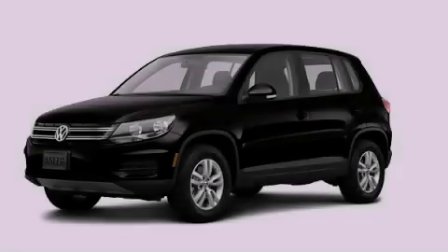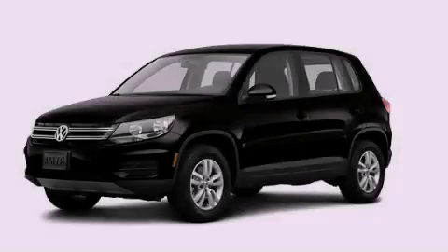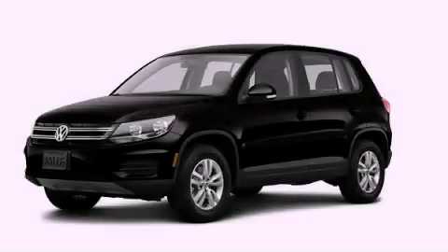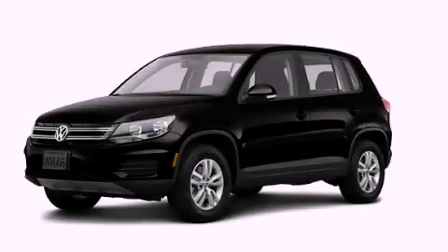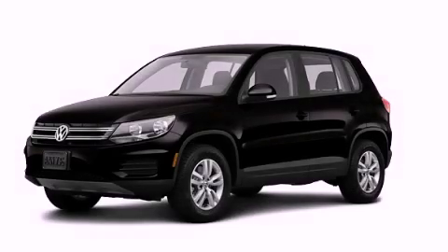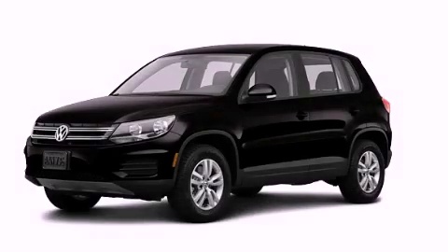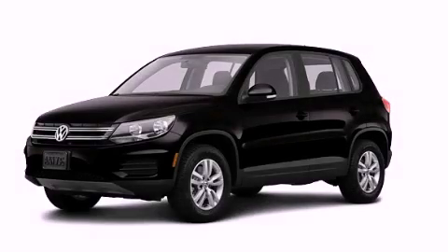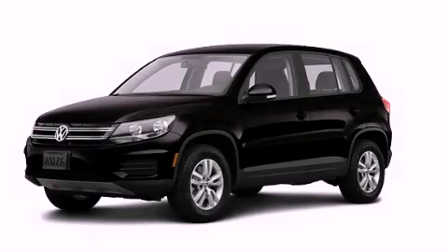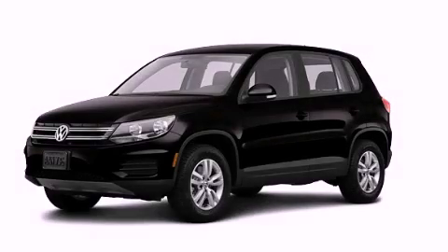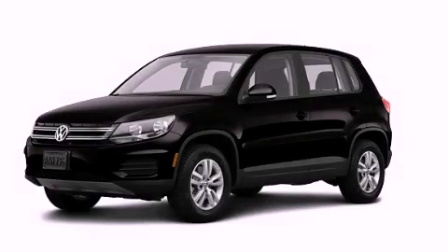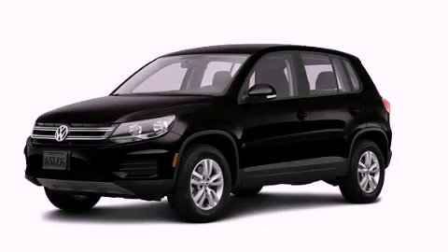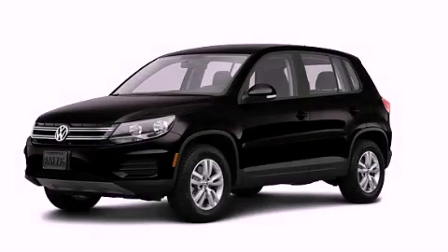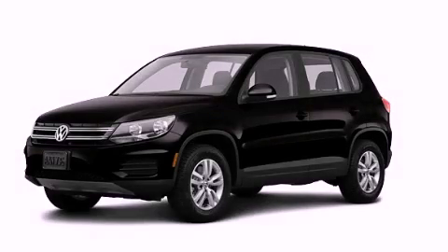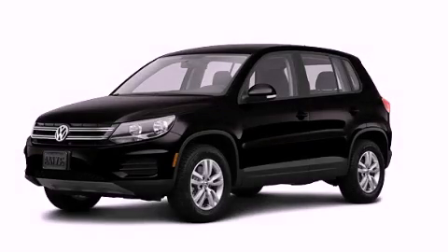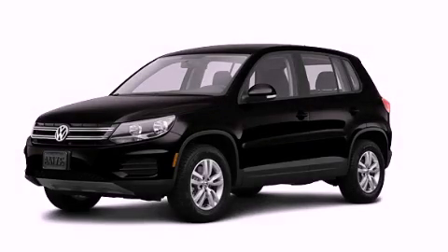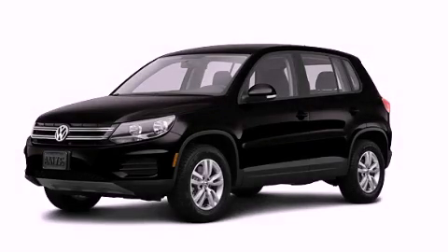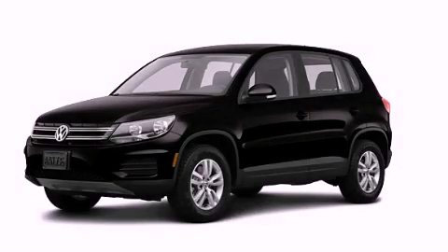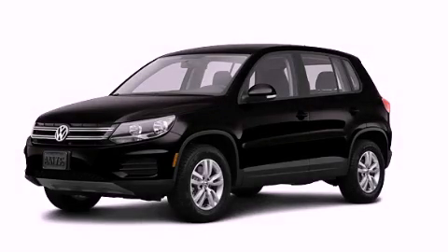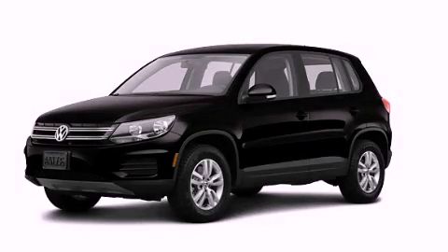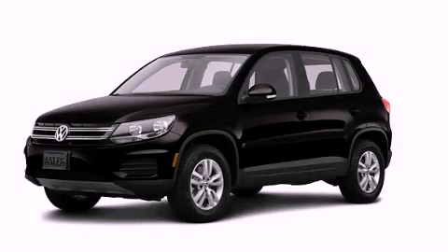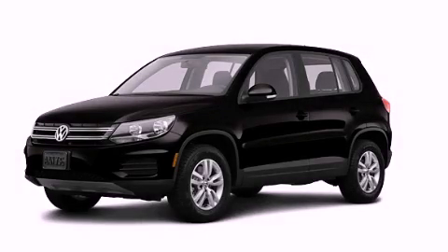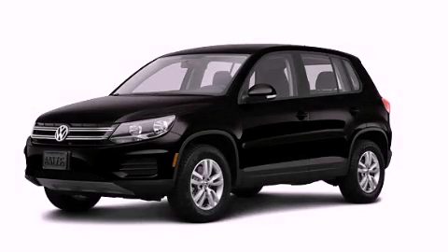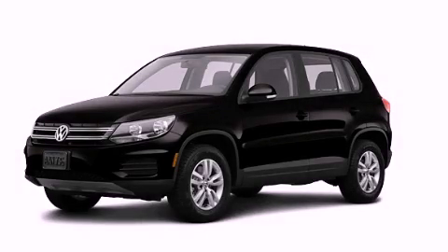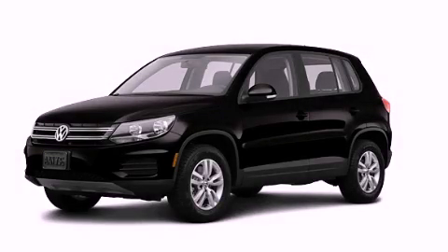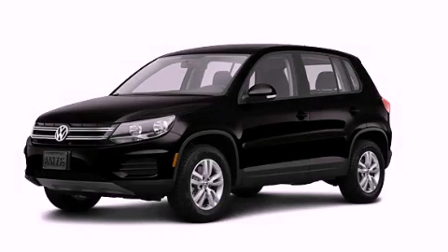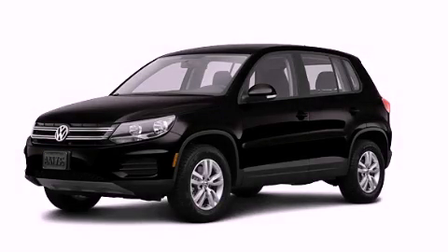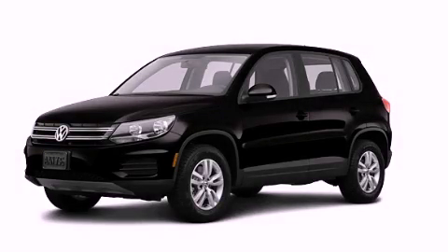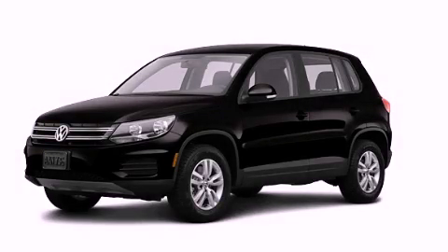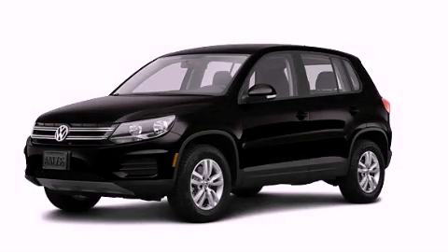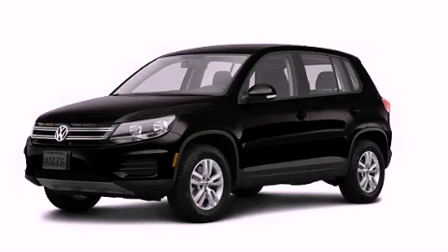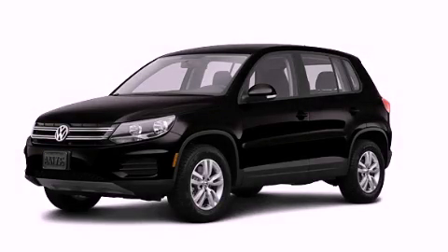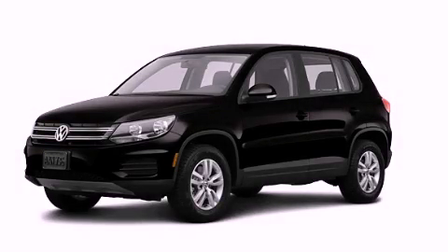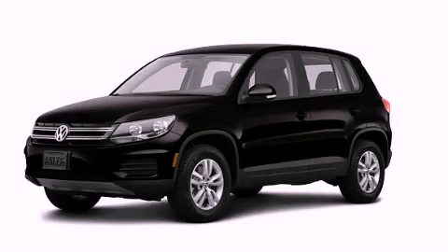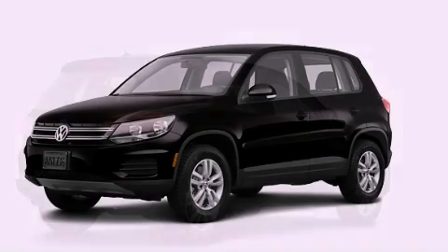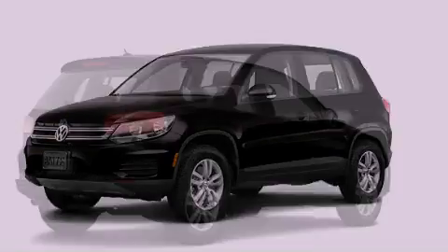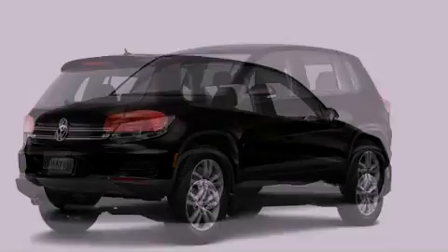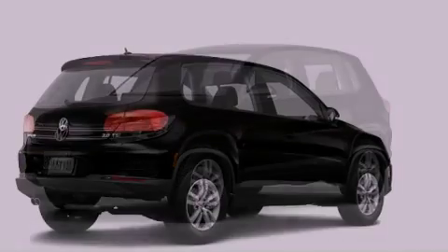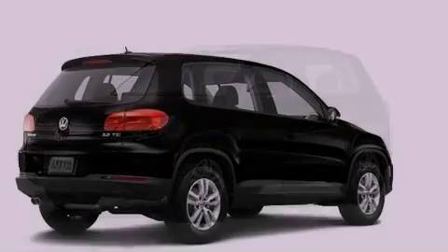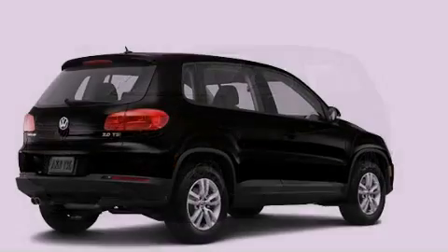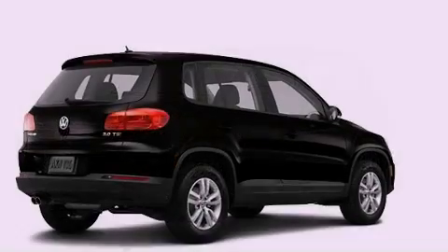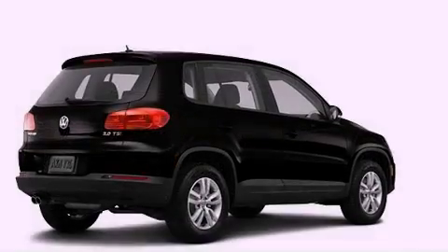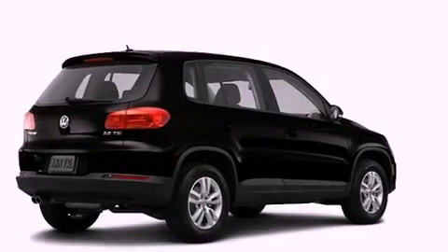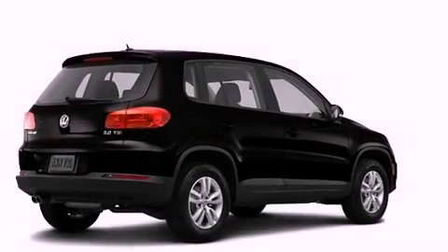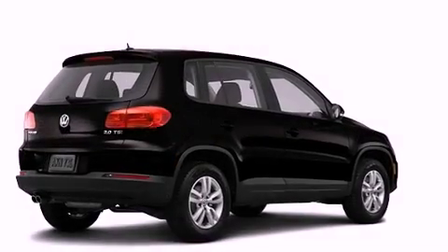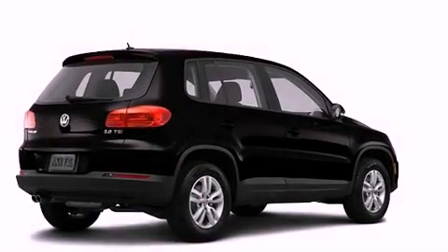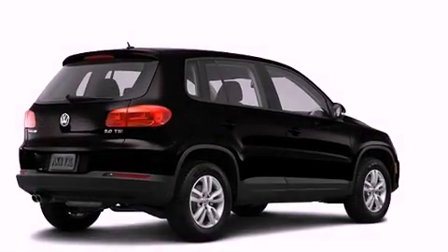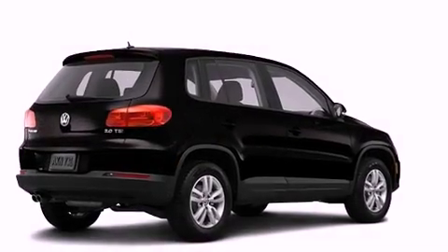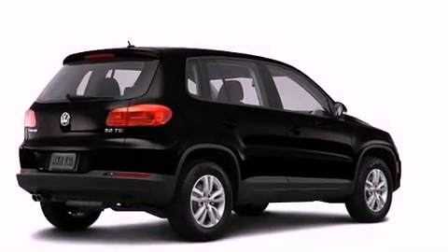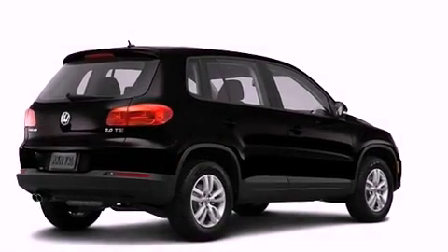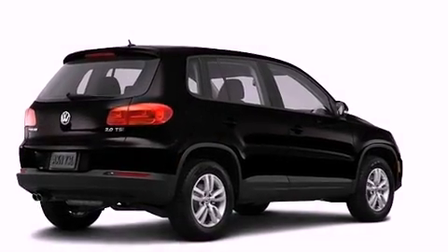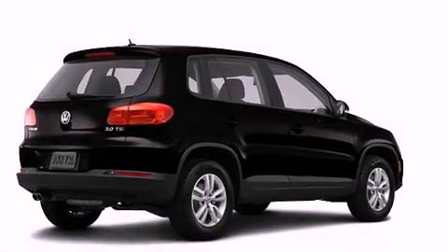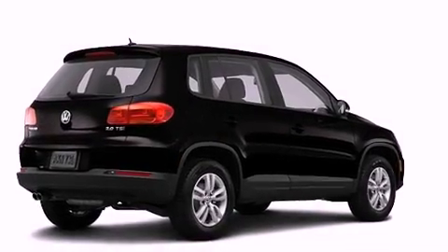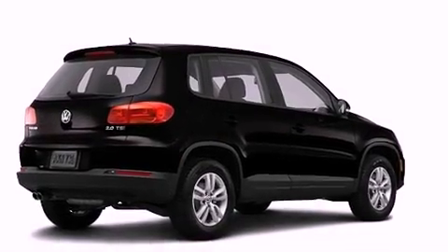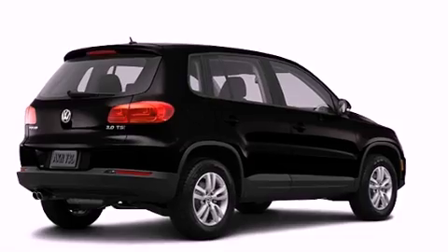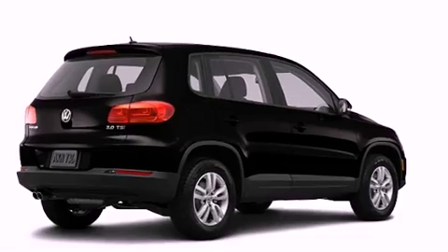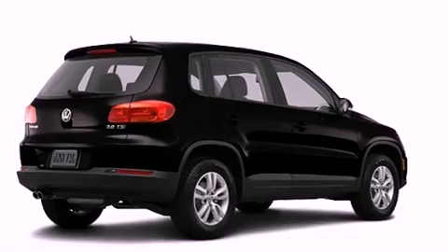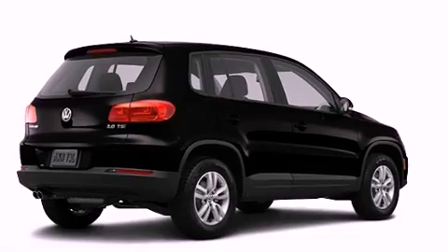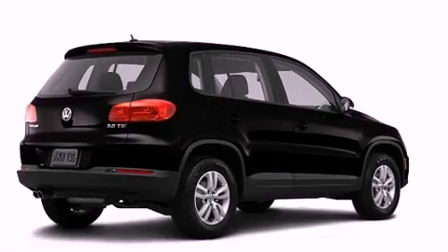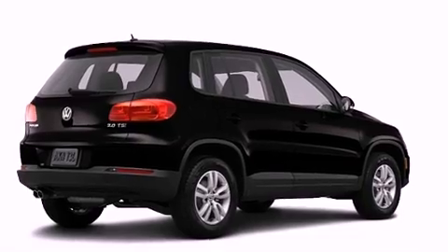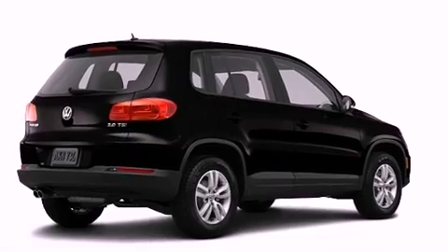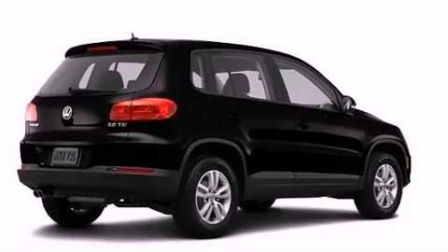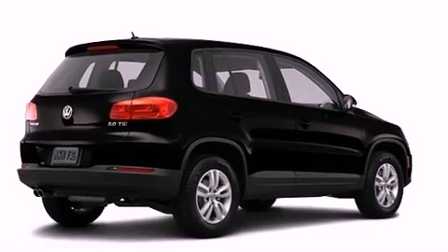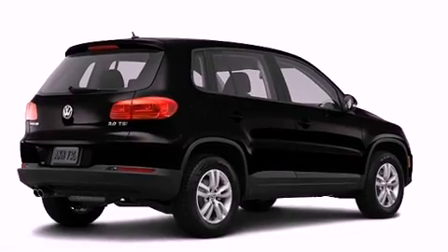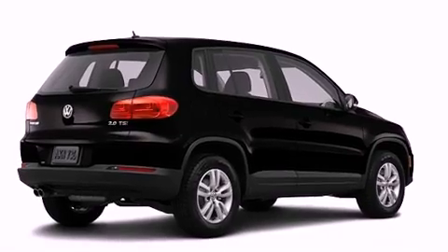This is a brand new 2013 Volkswagen Tiguan, a great blend of utility, comfort, and style.